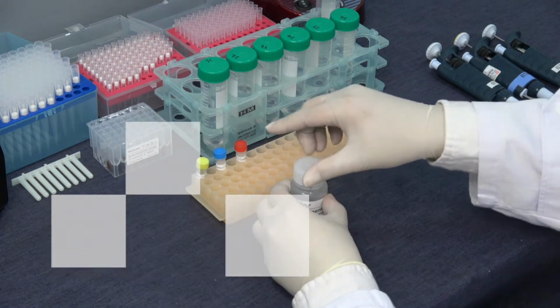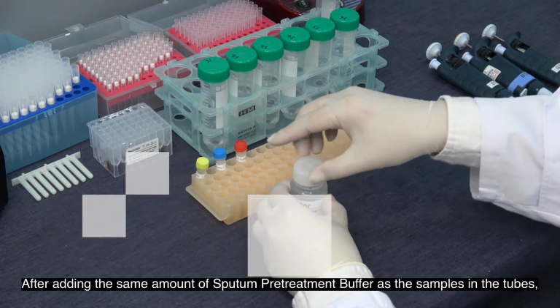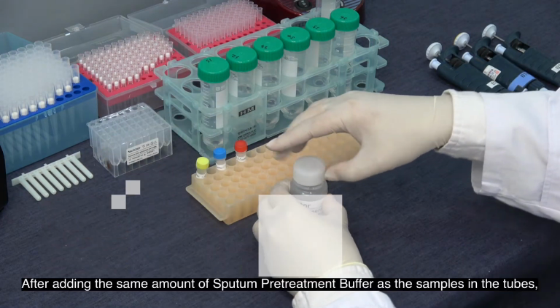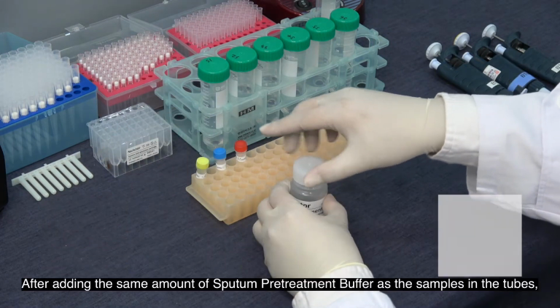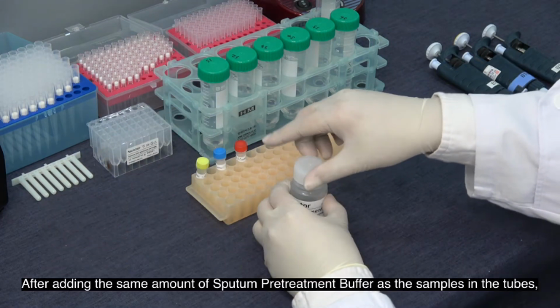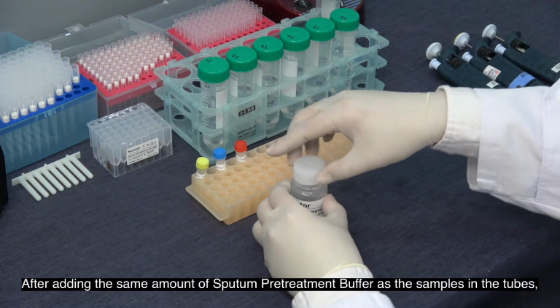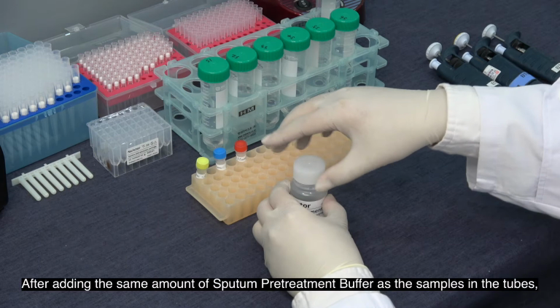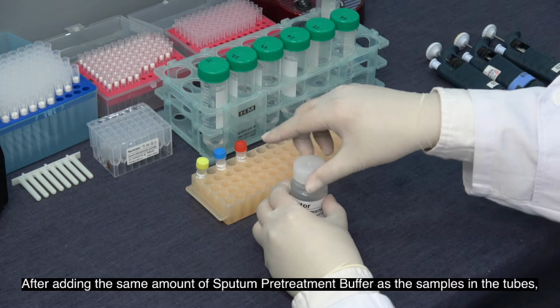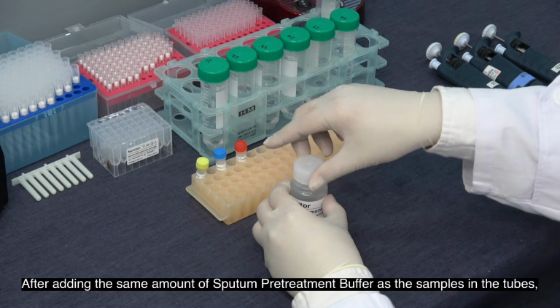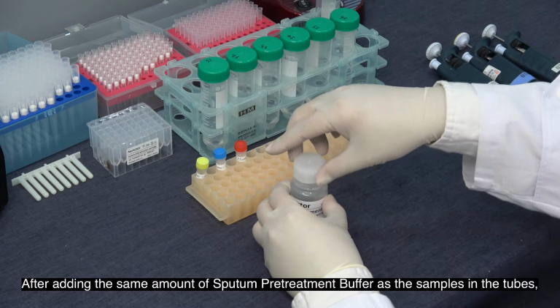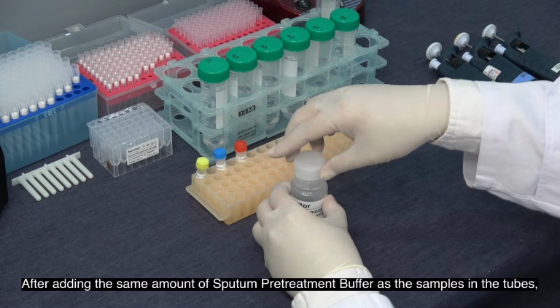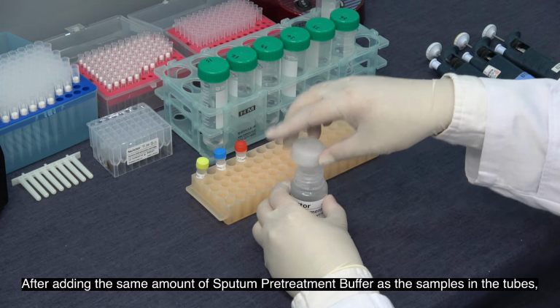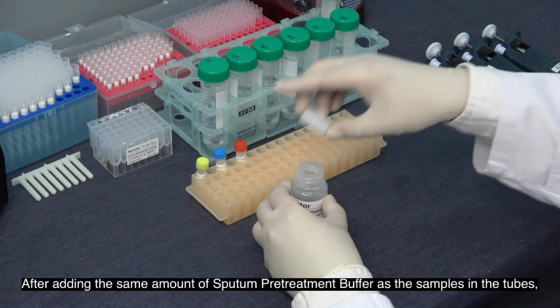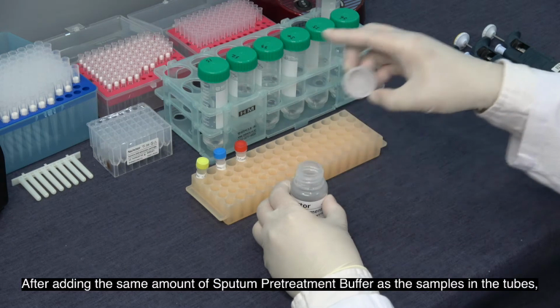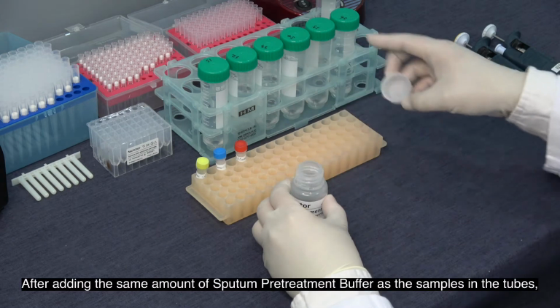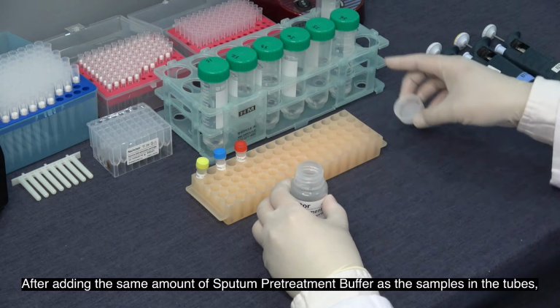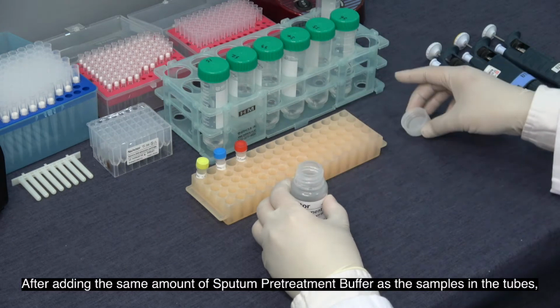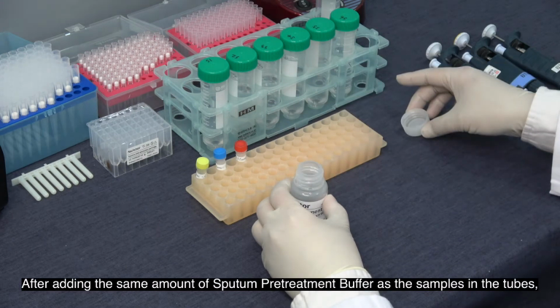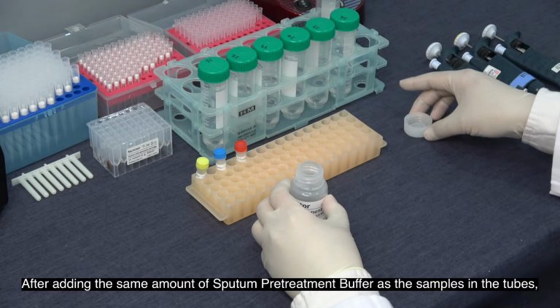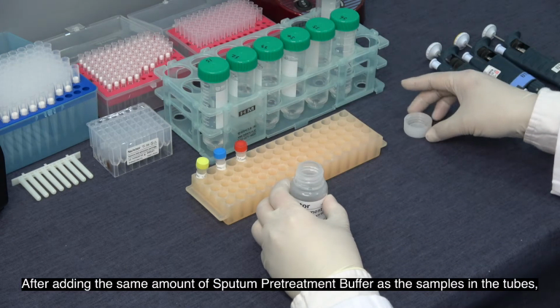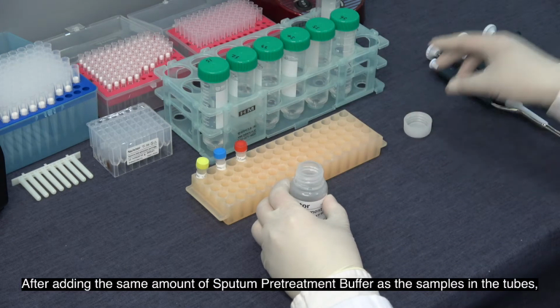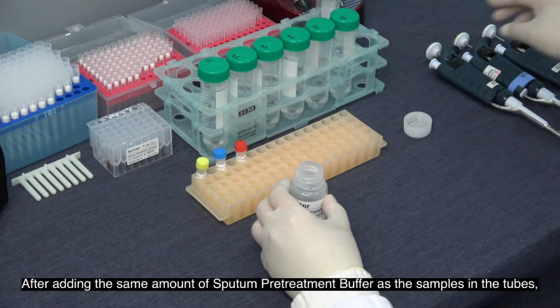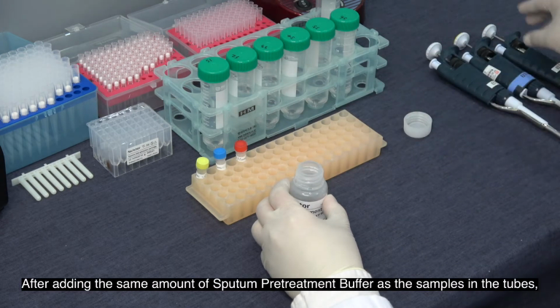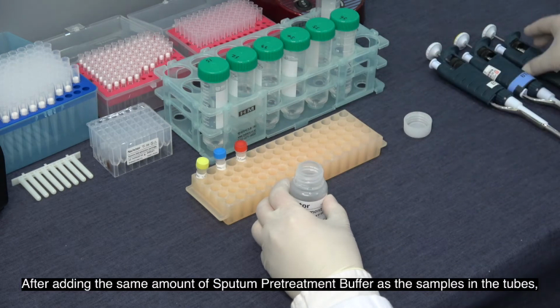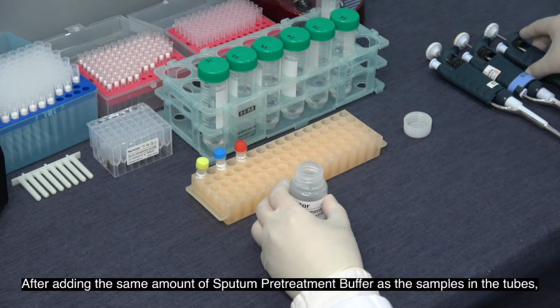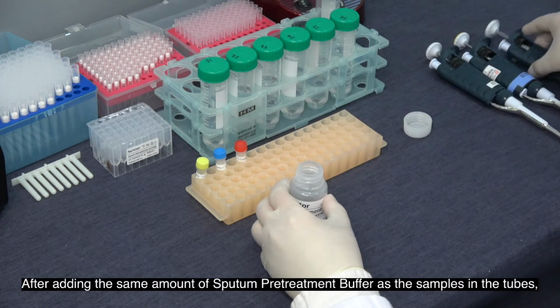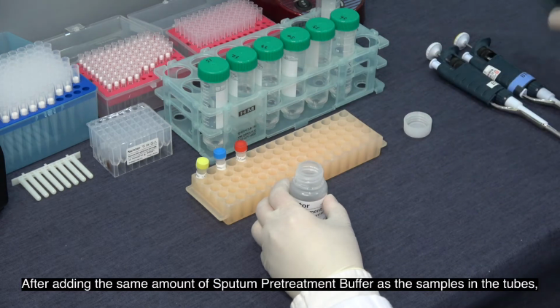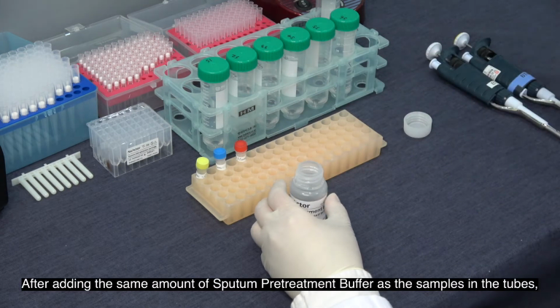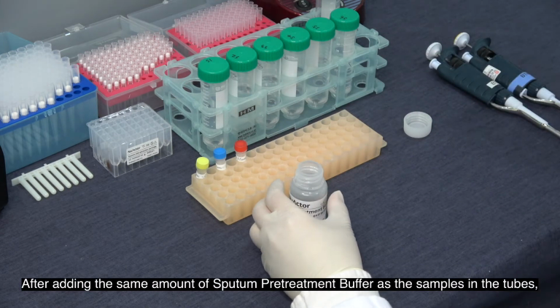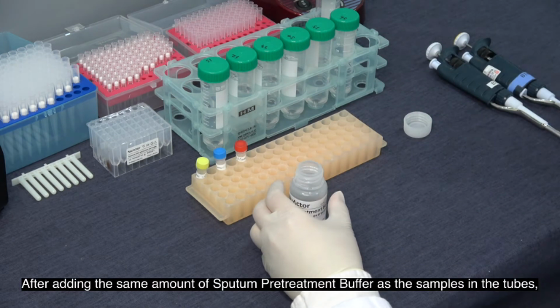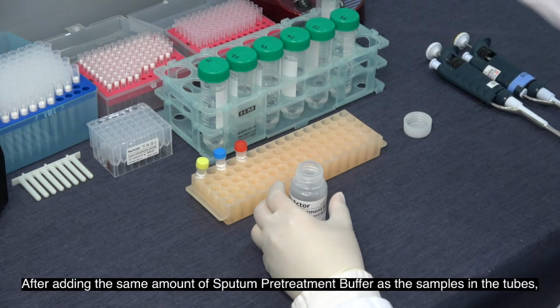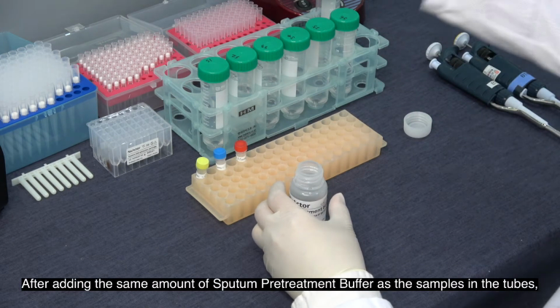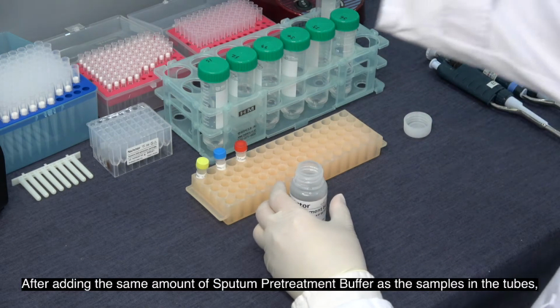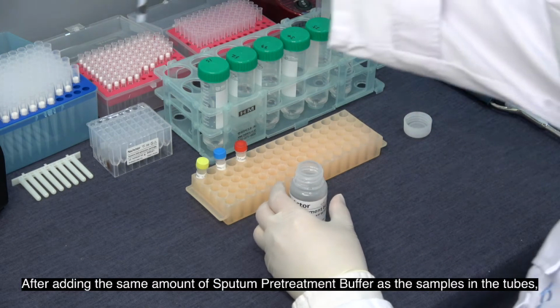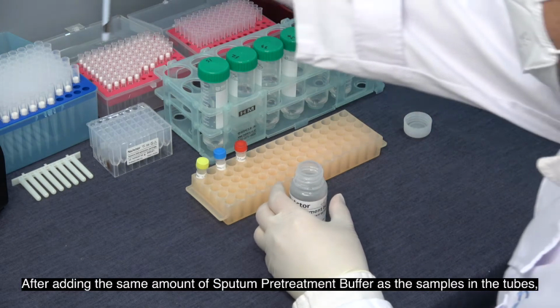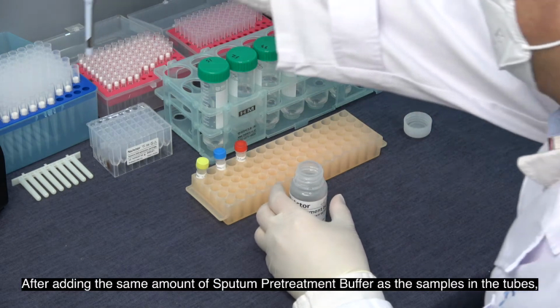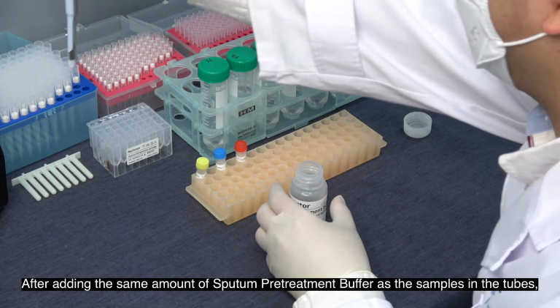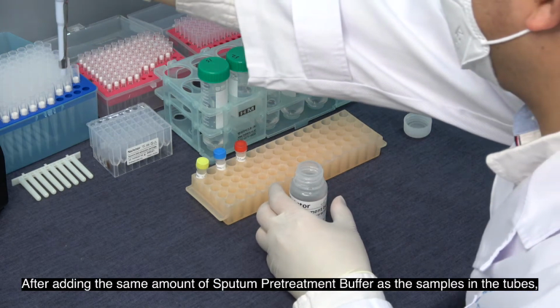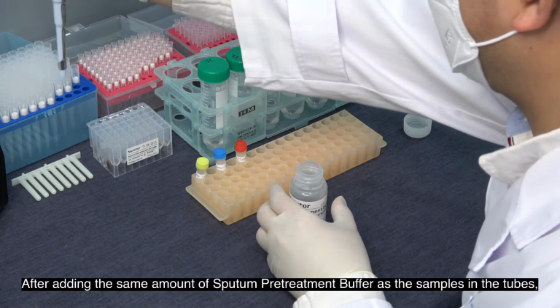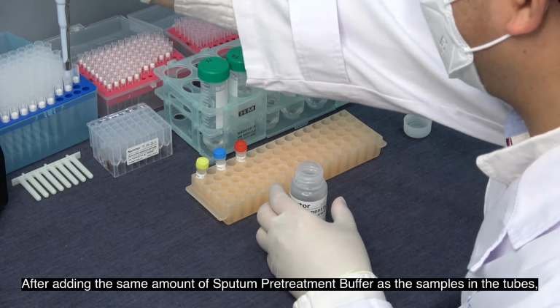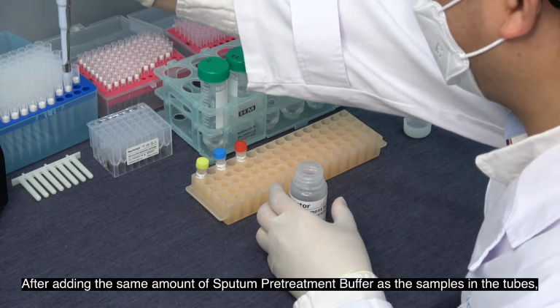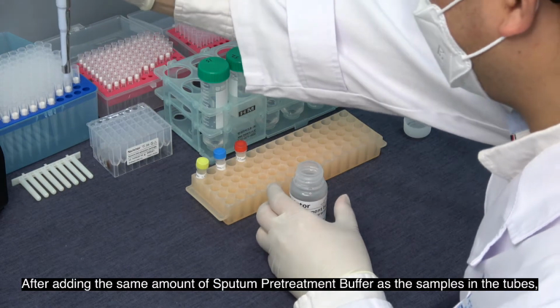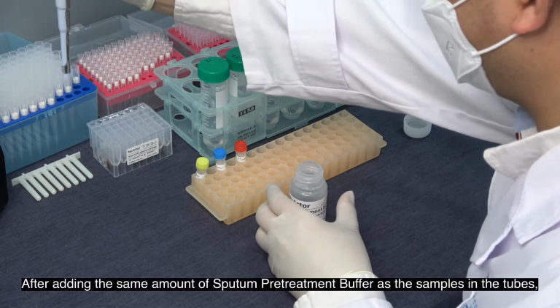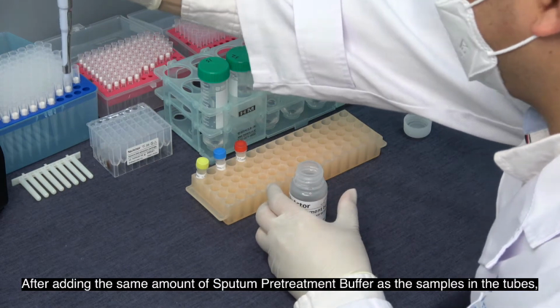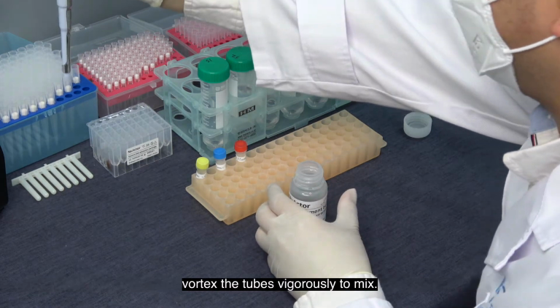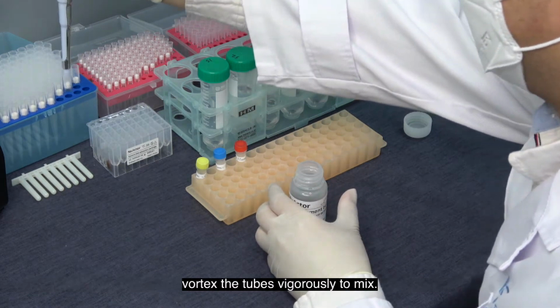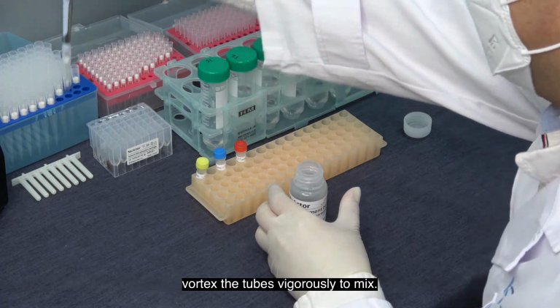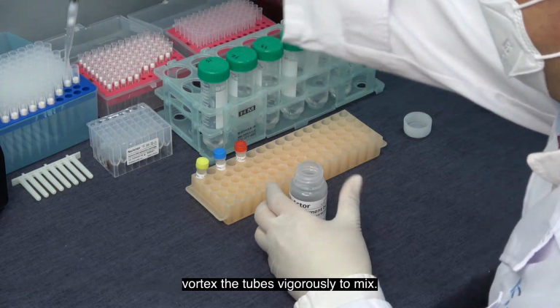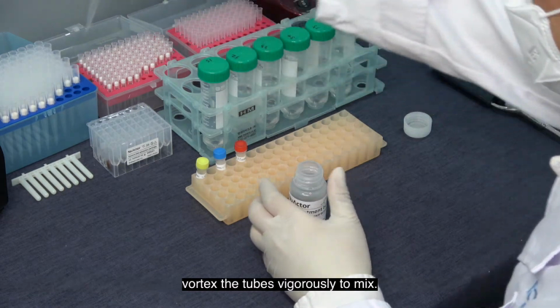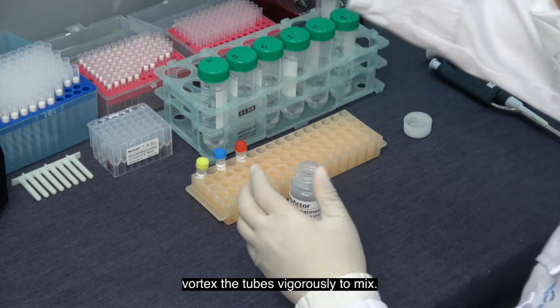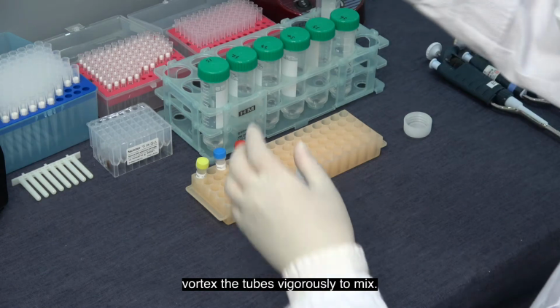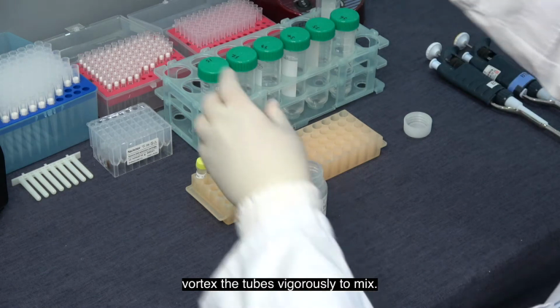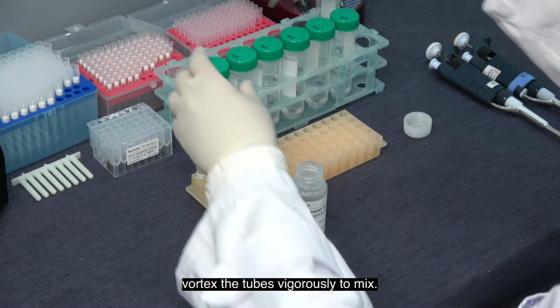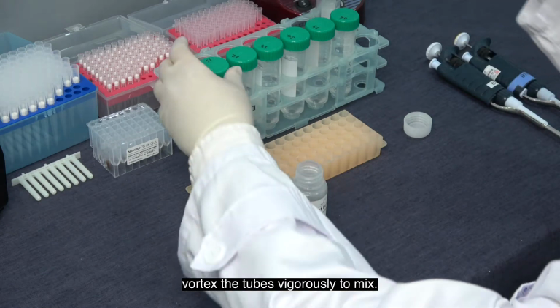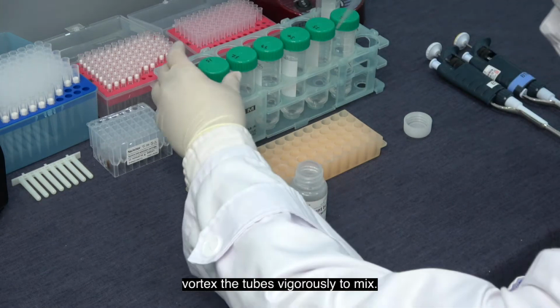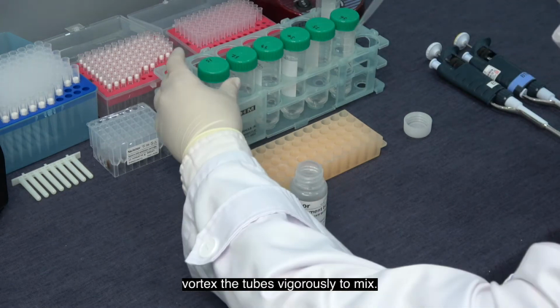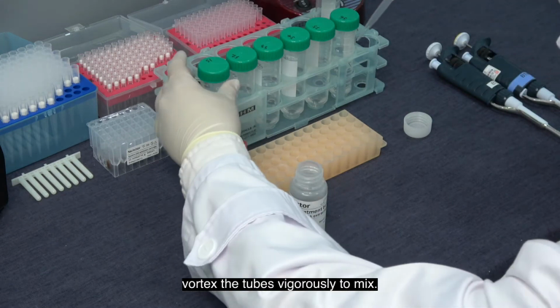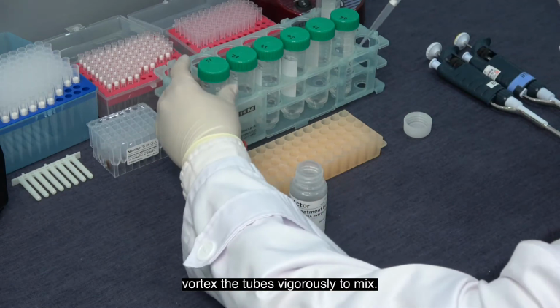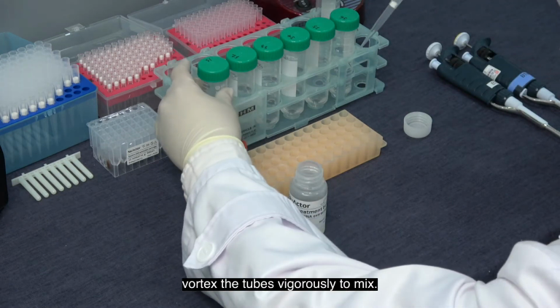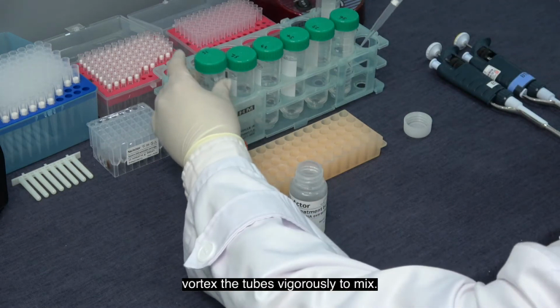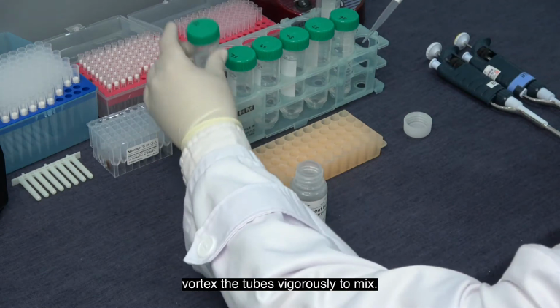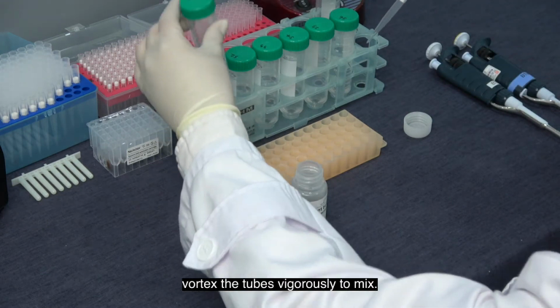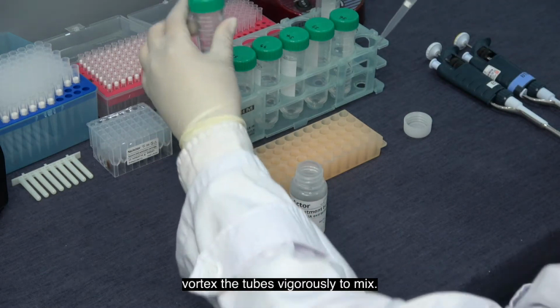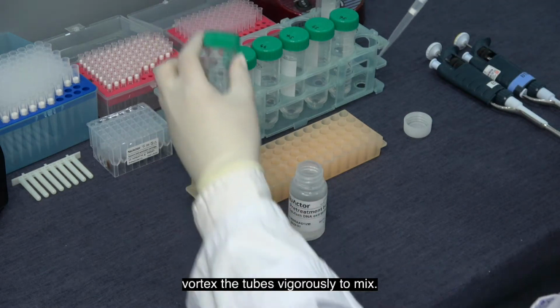After adding the same amount of sputum pretreatment buffer as the sample in the tube, vortex it vigorously to mix.